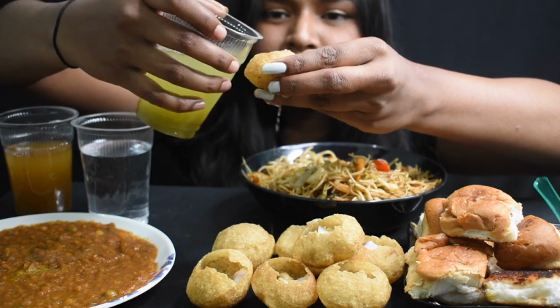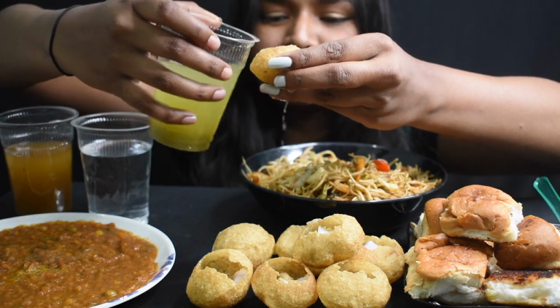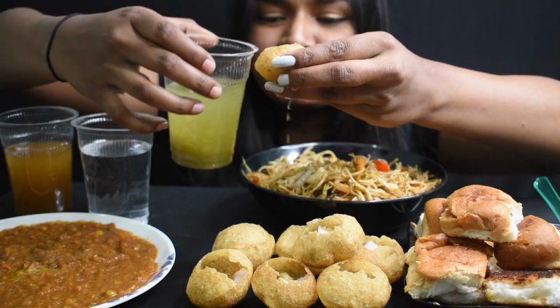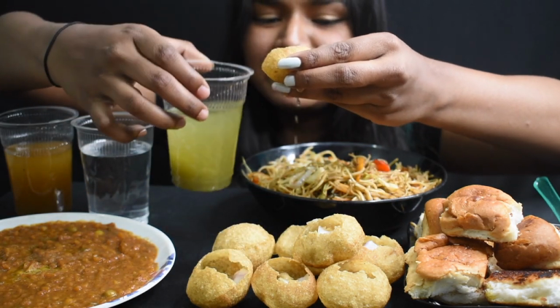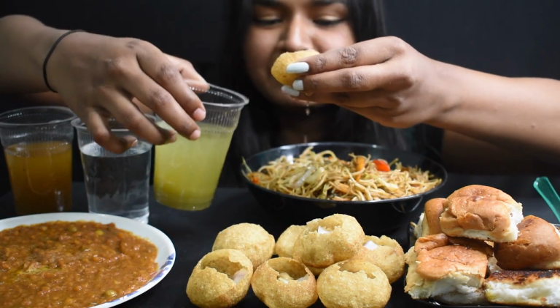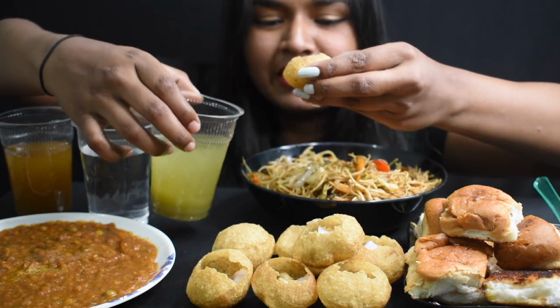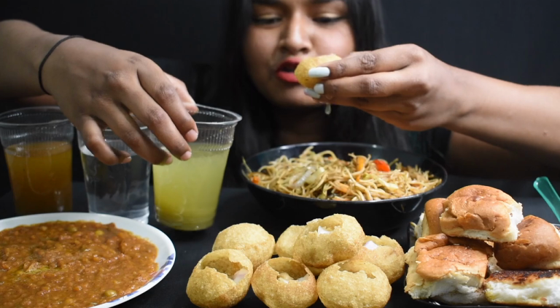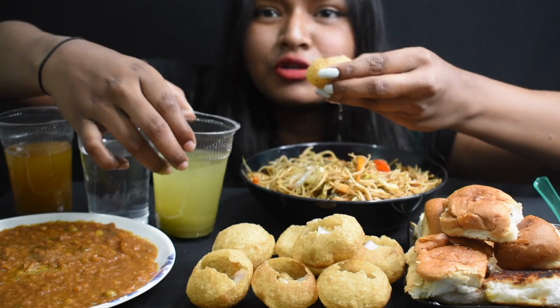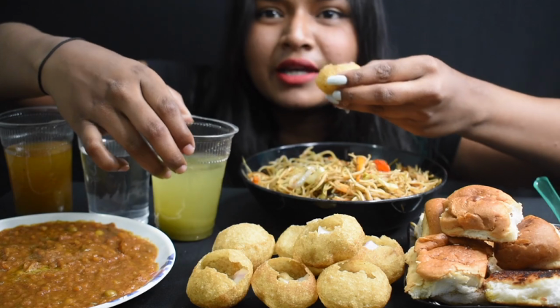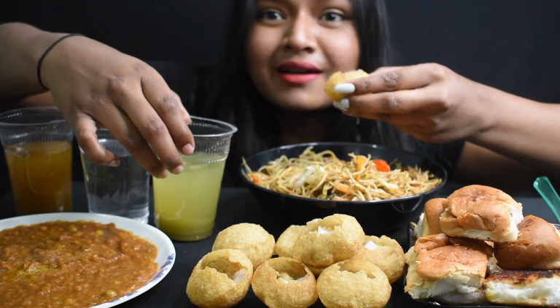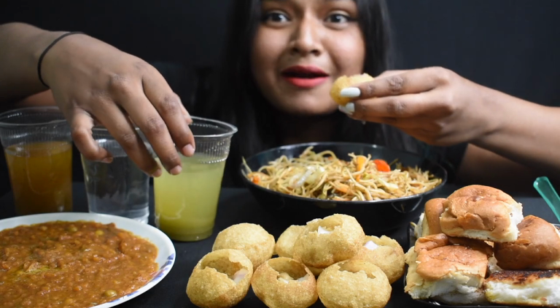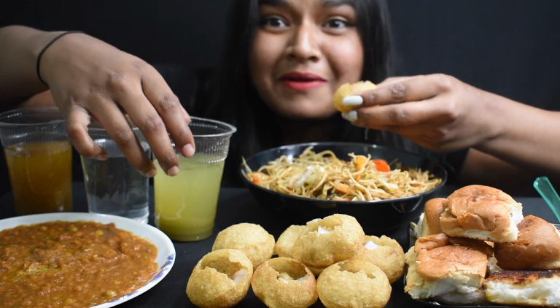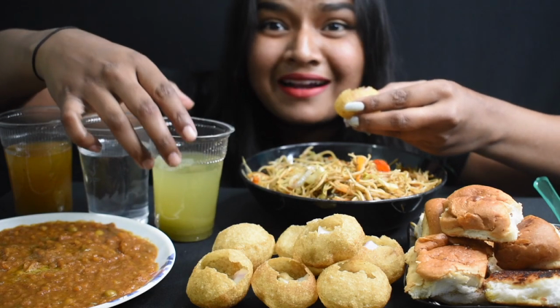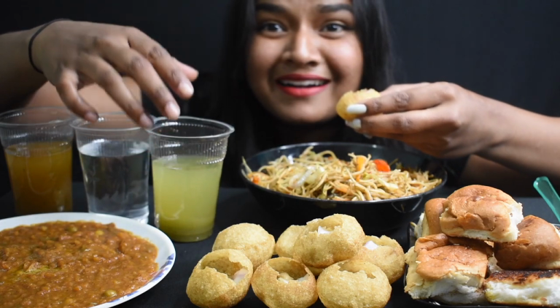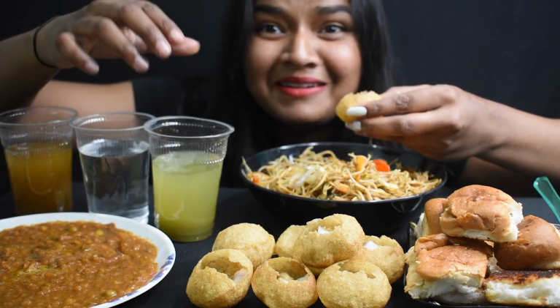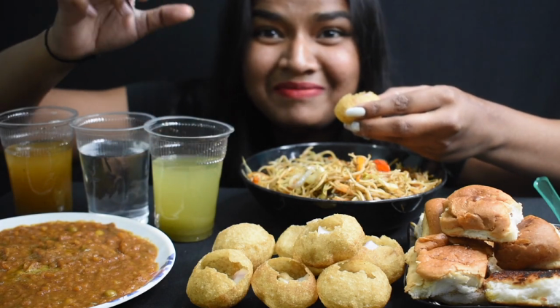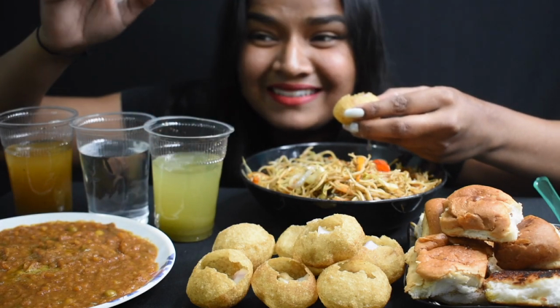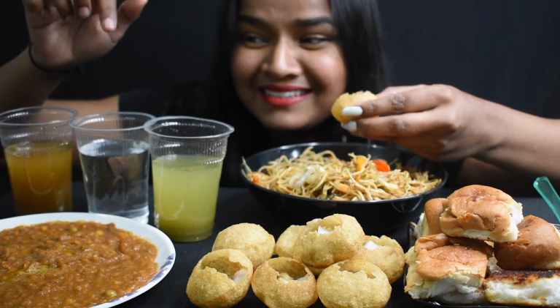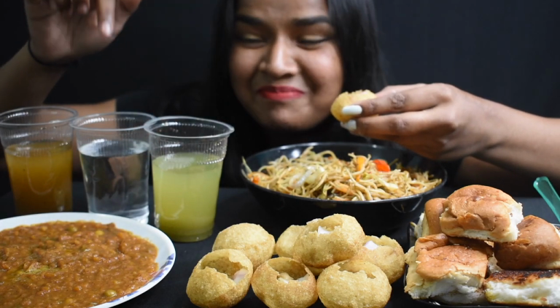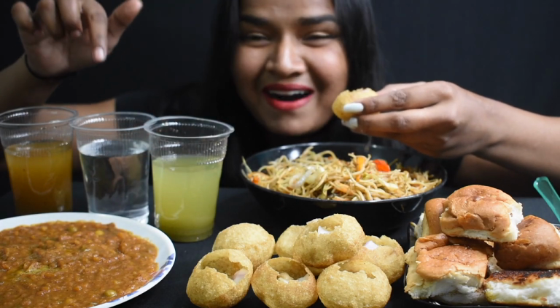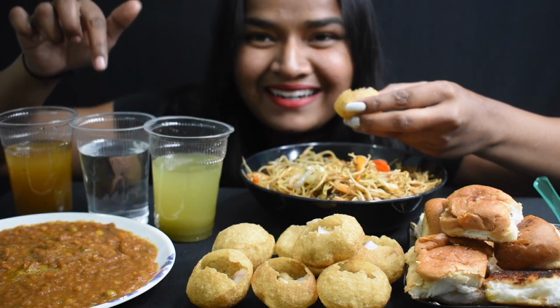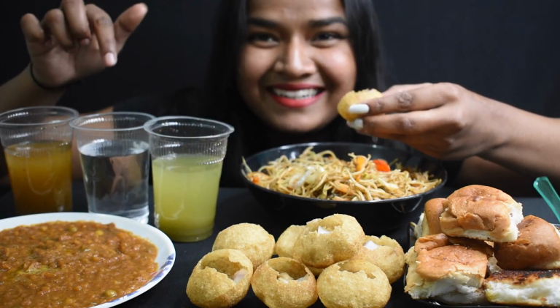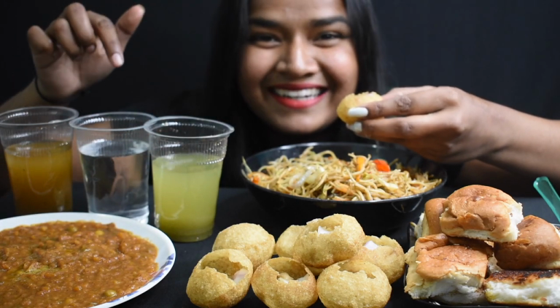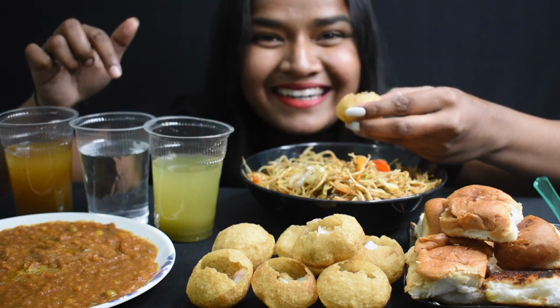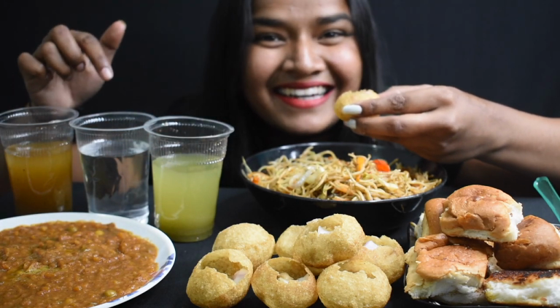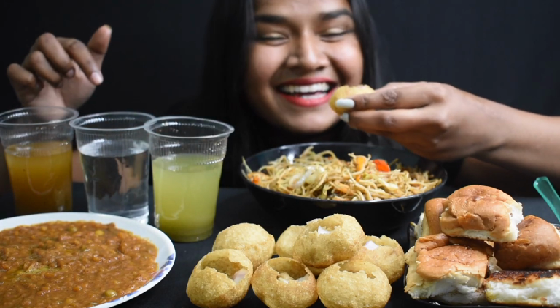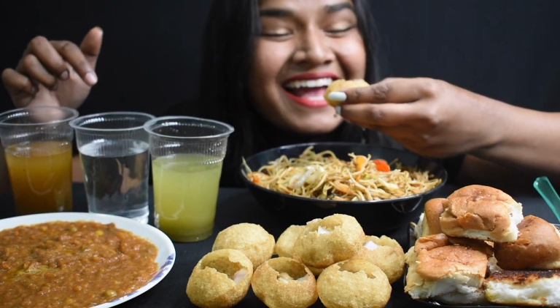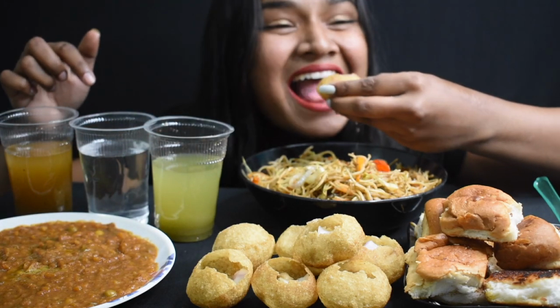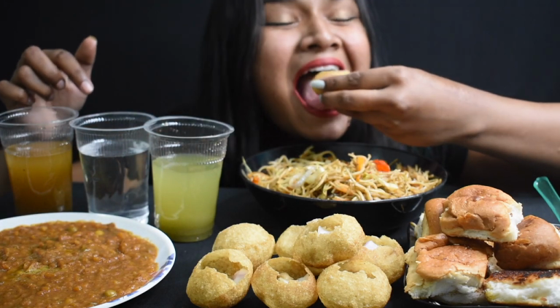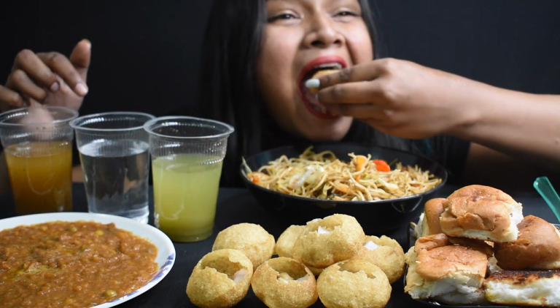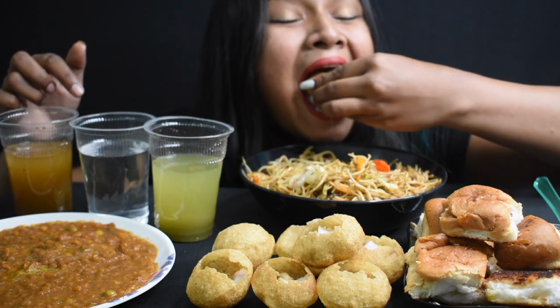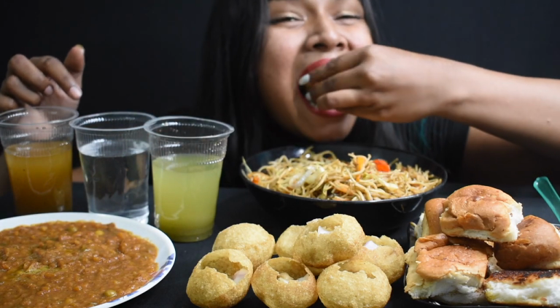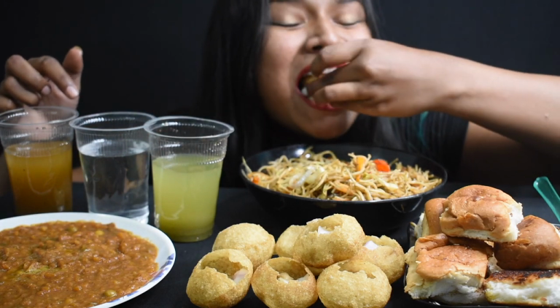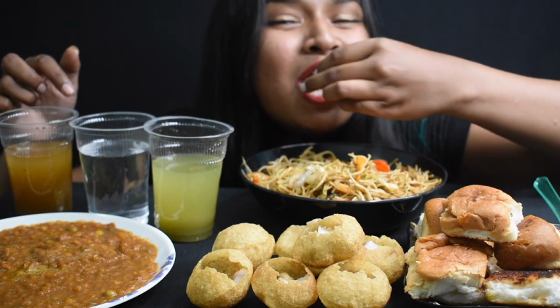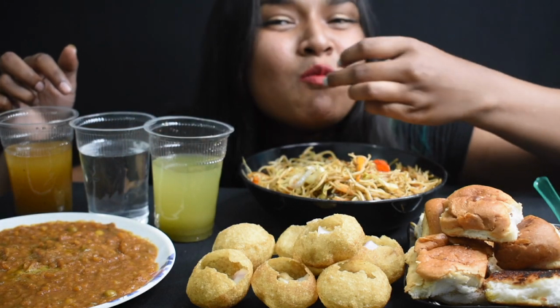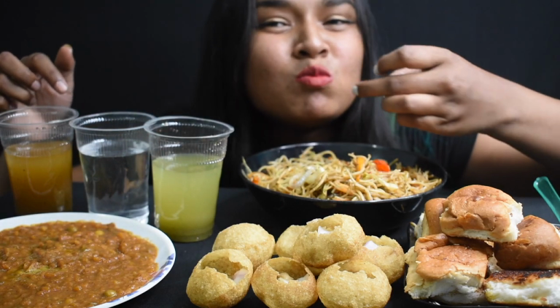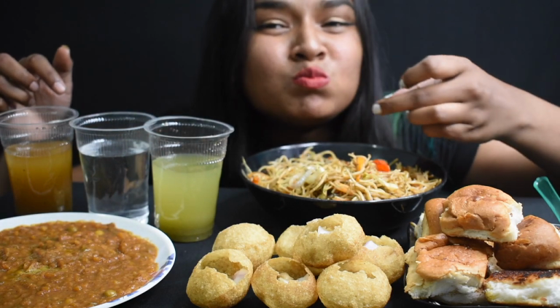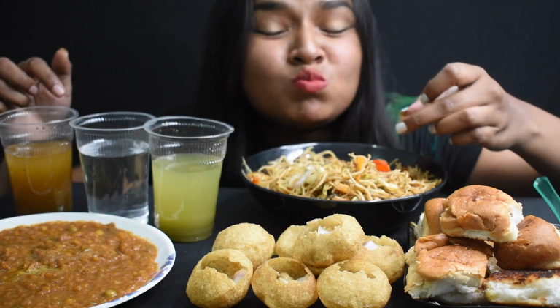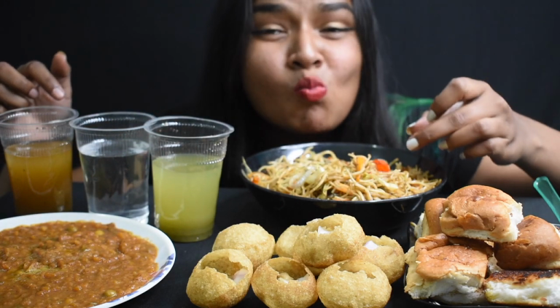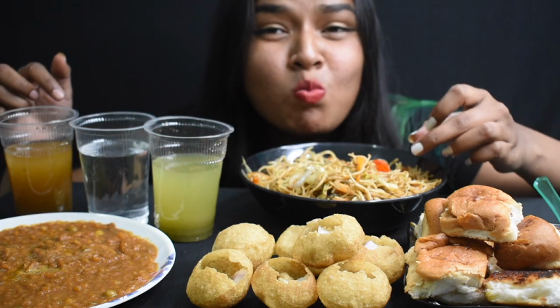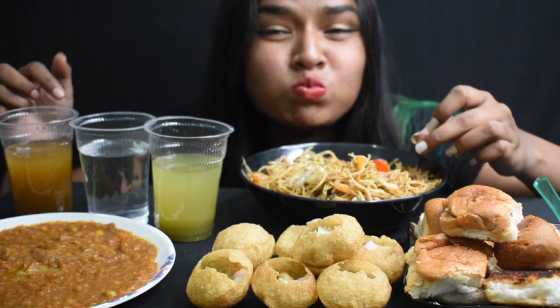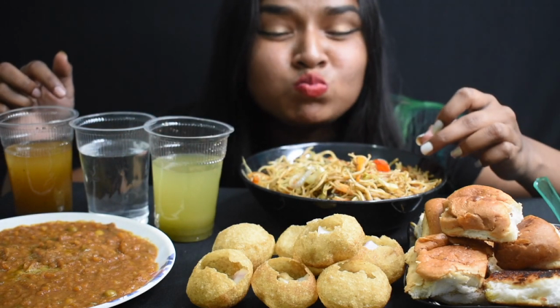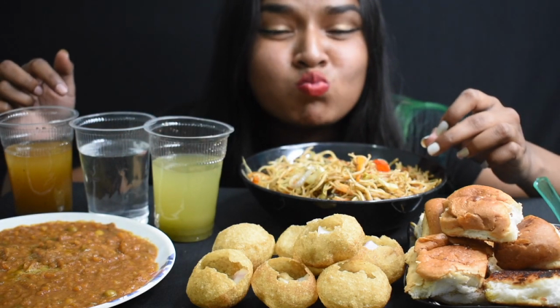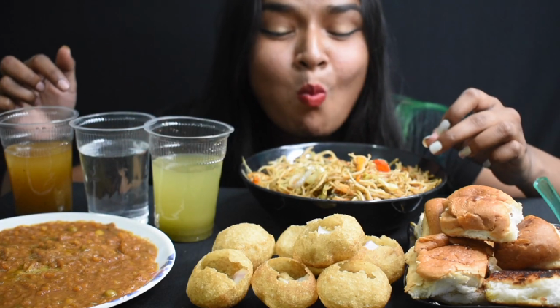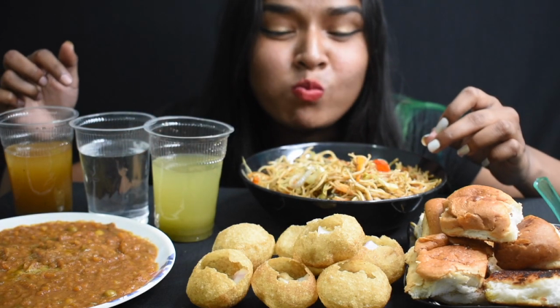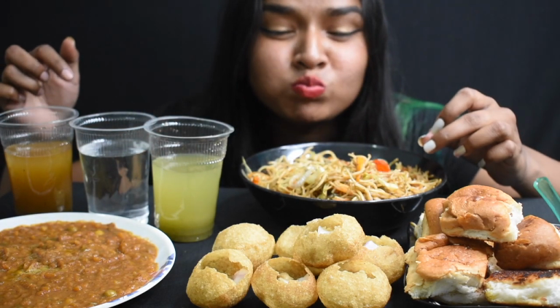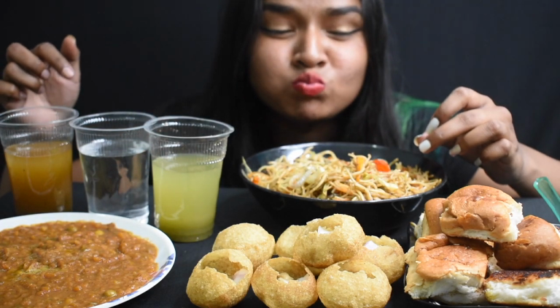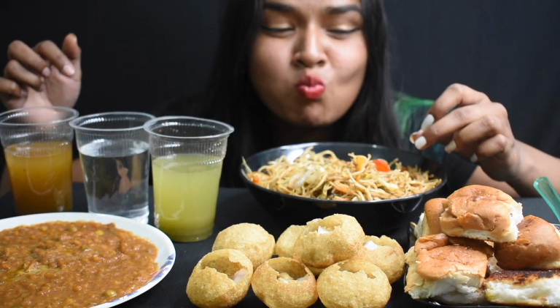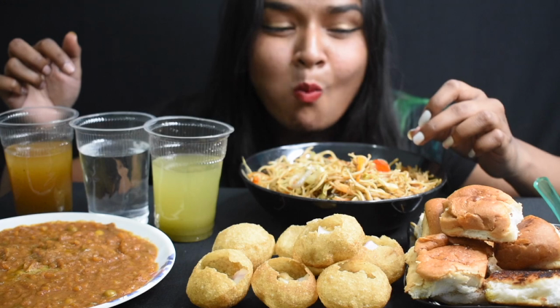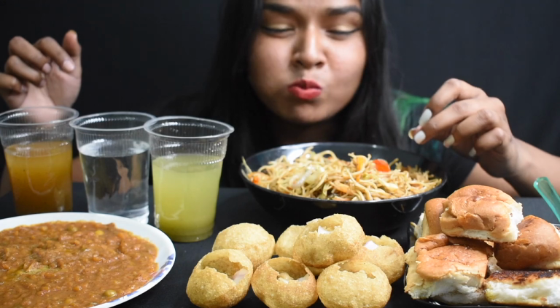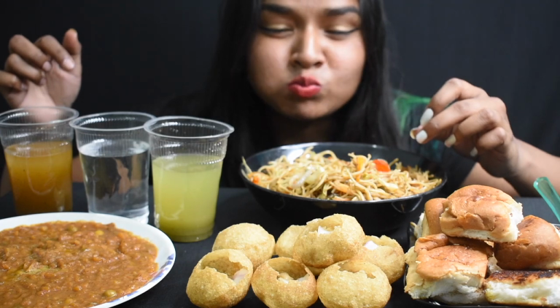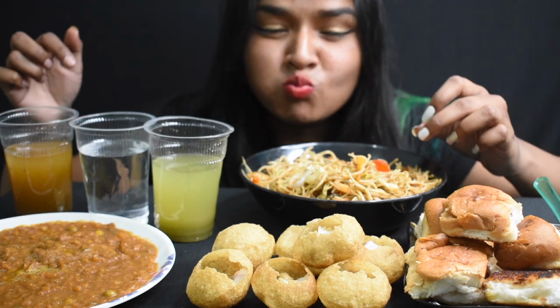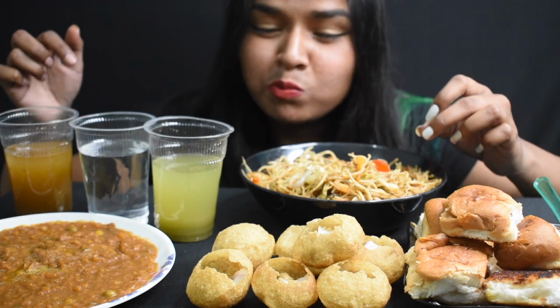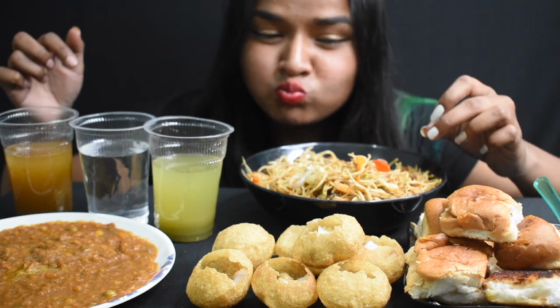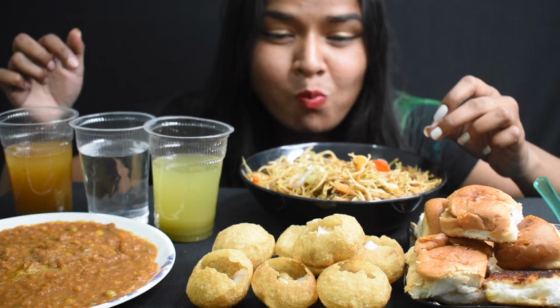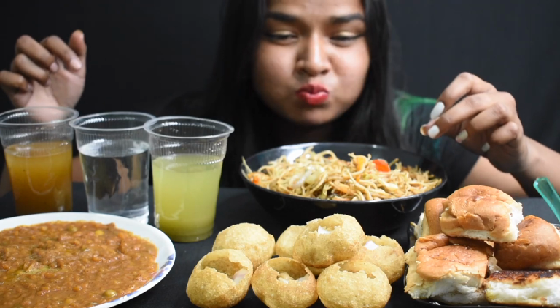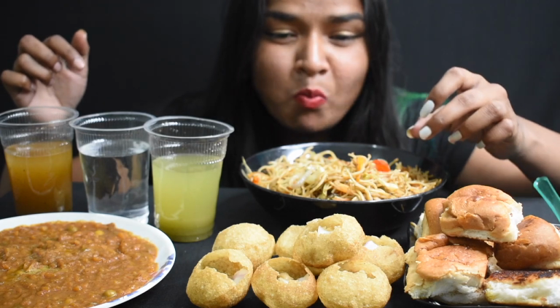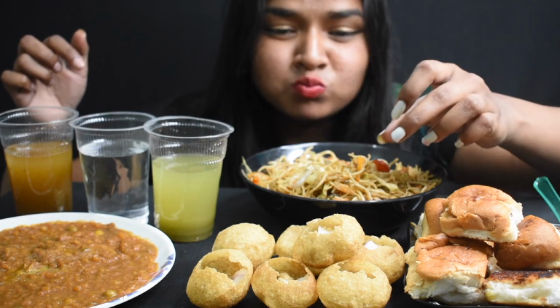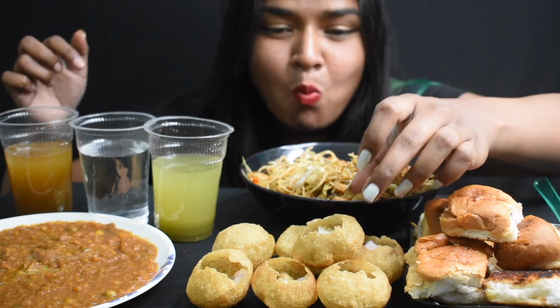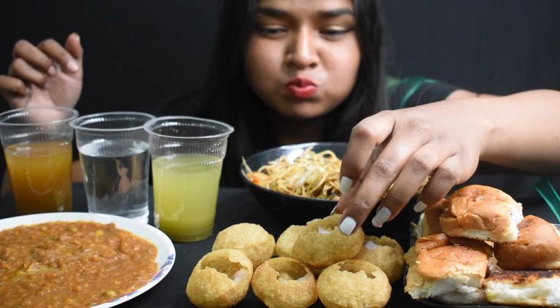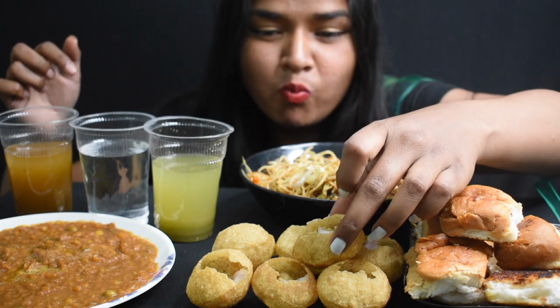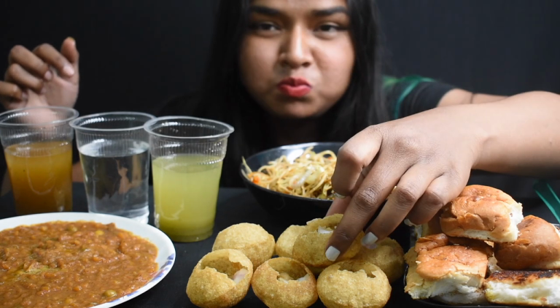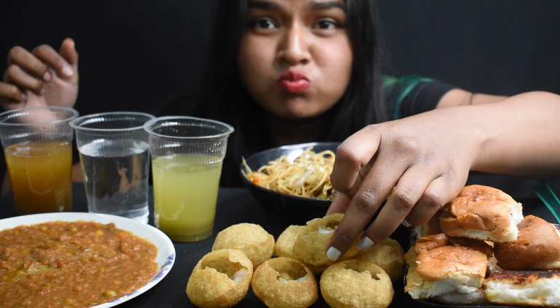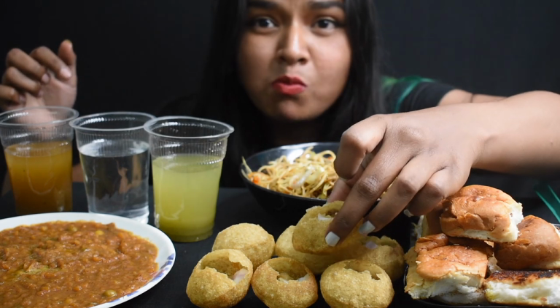Beech wale ko dekhe — ghabrana nahi, please, Pani hai.